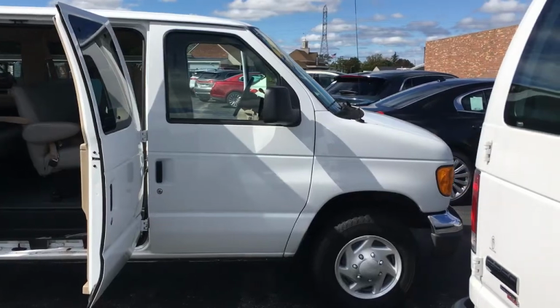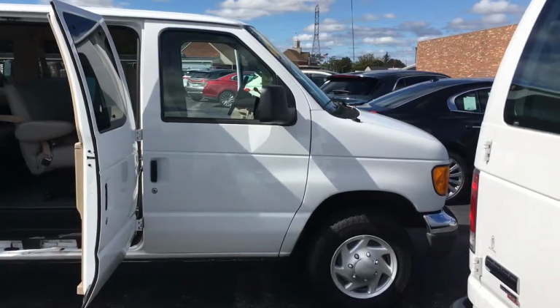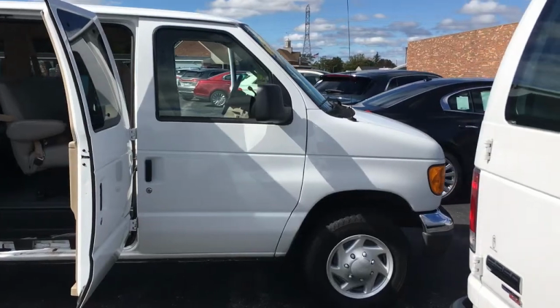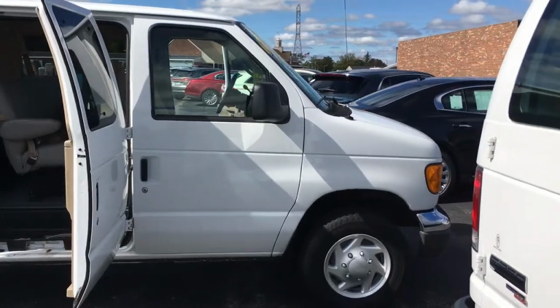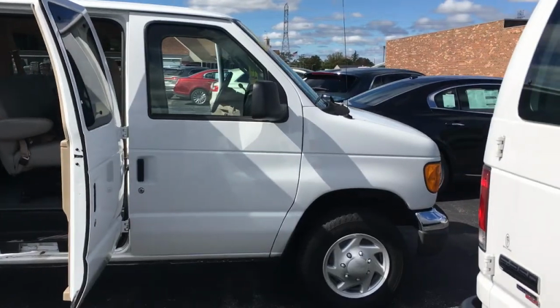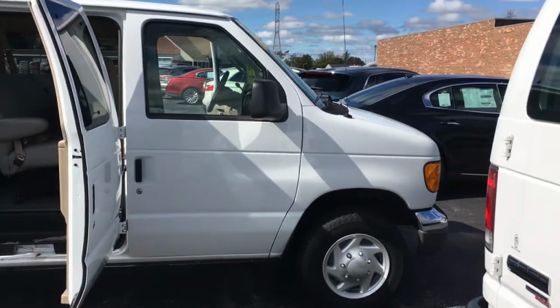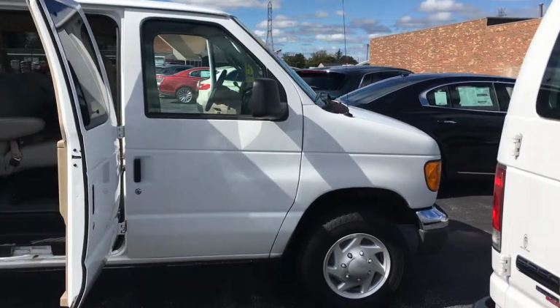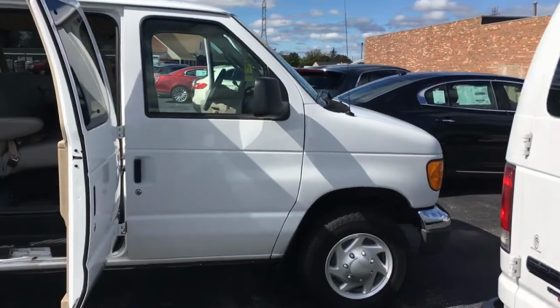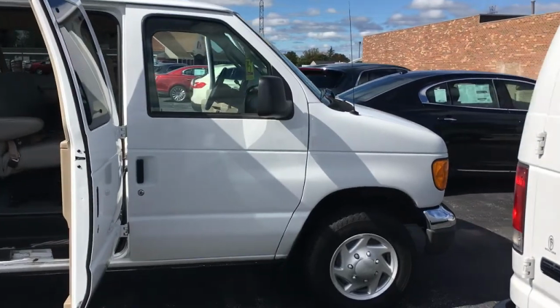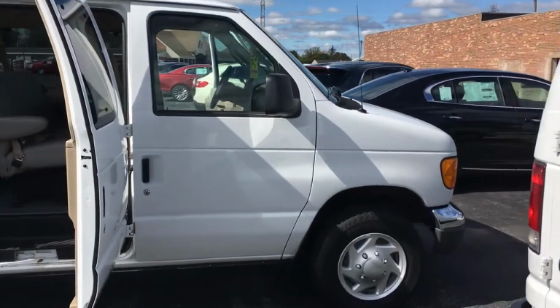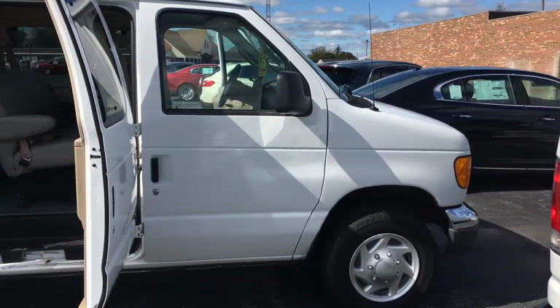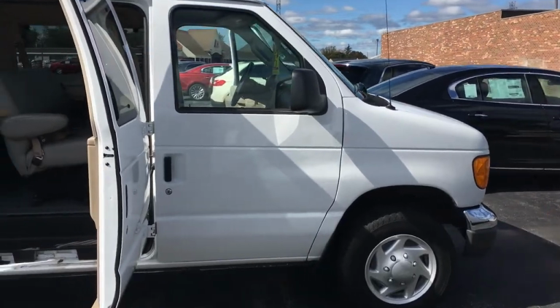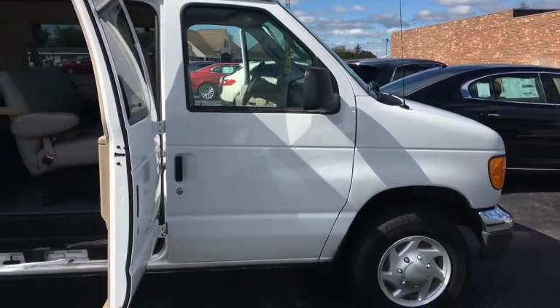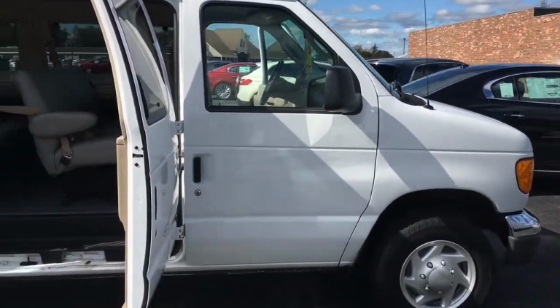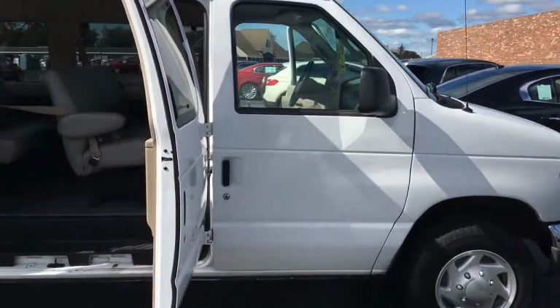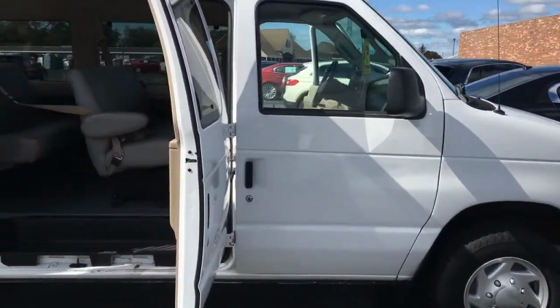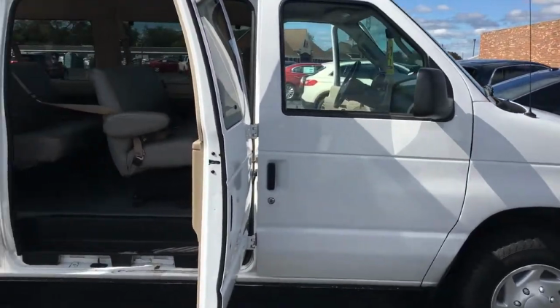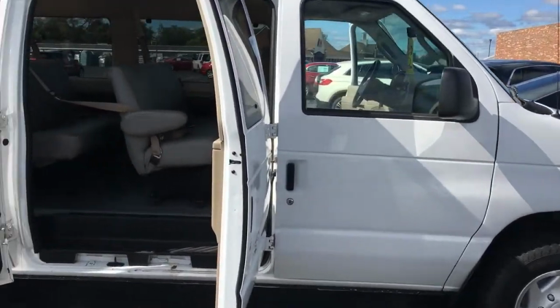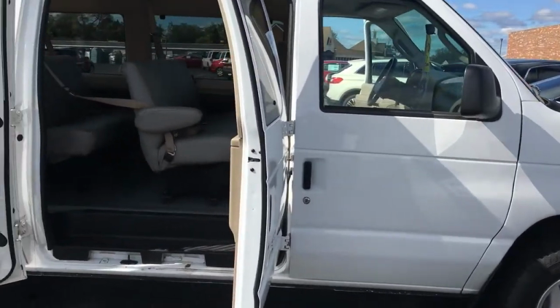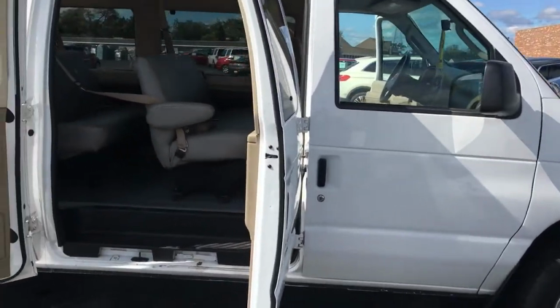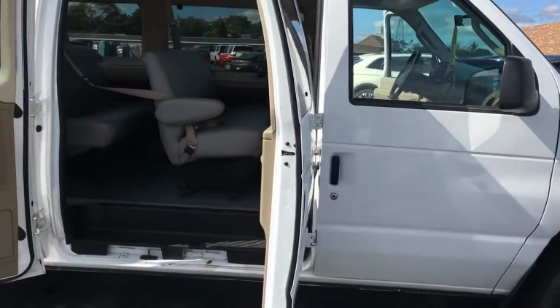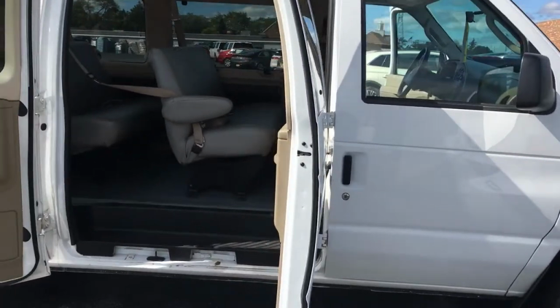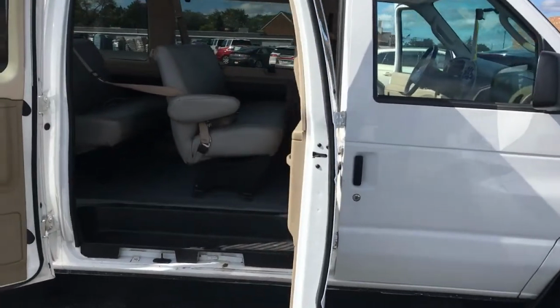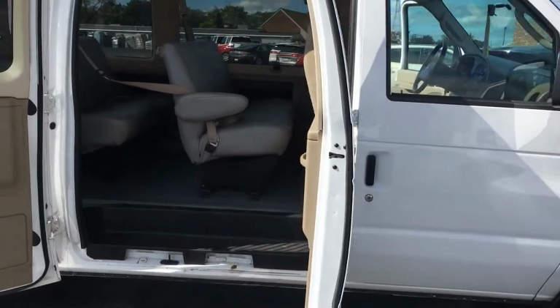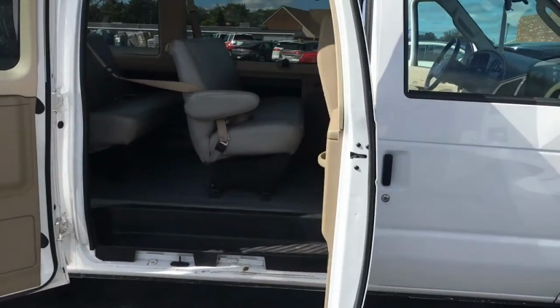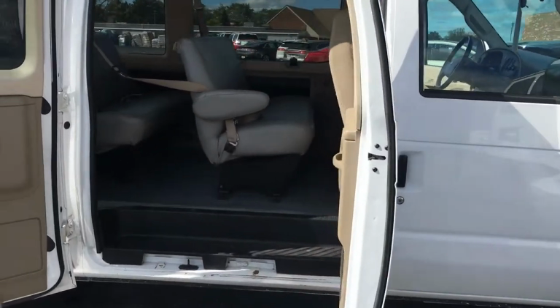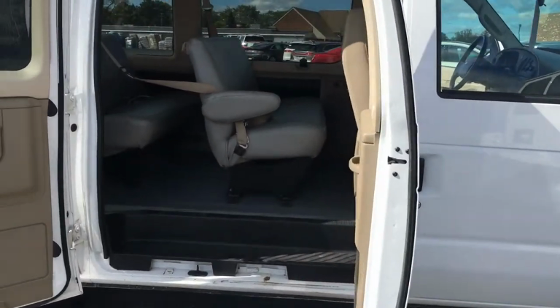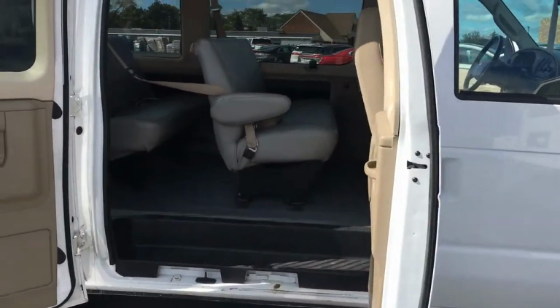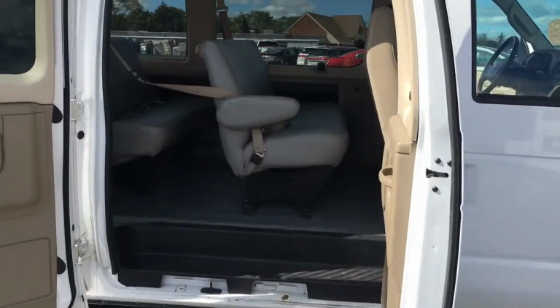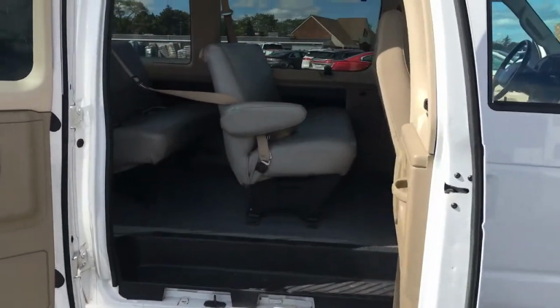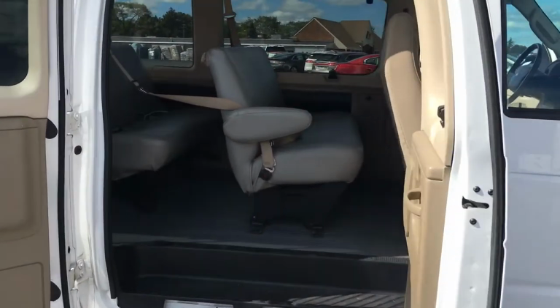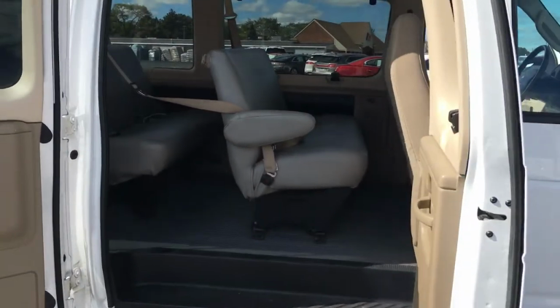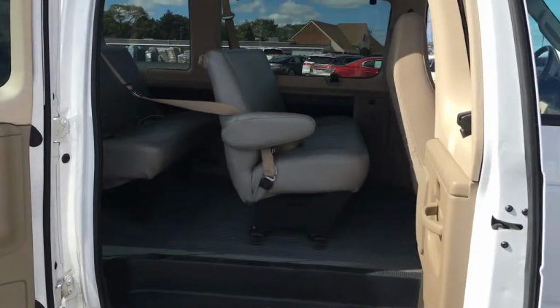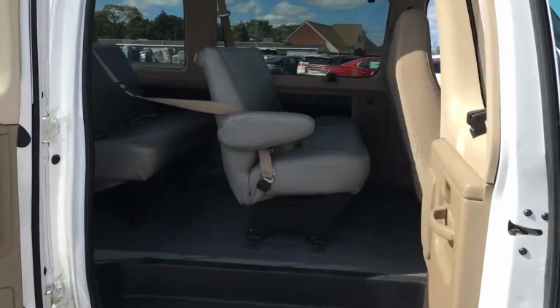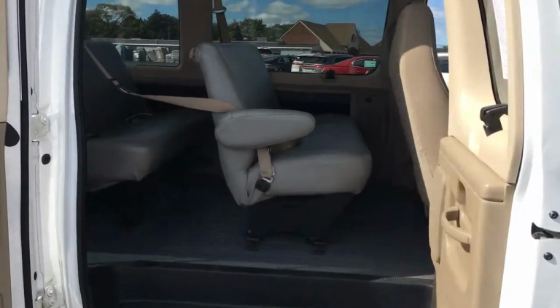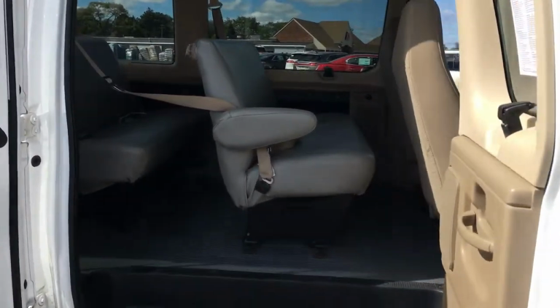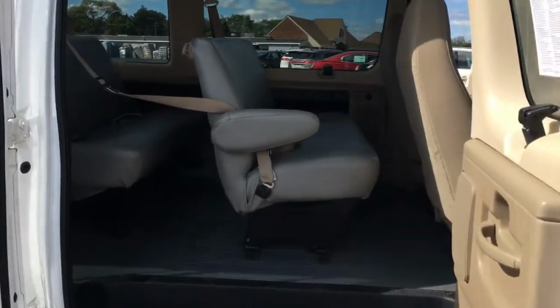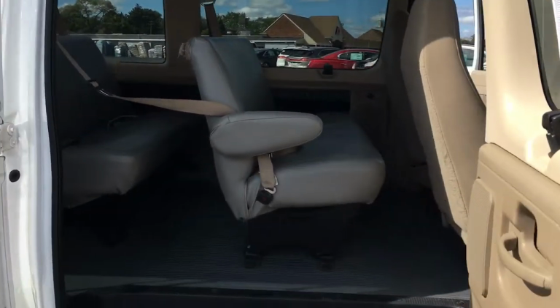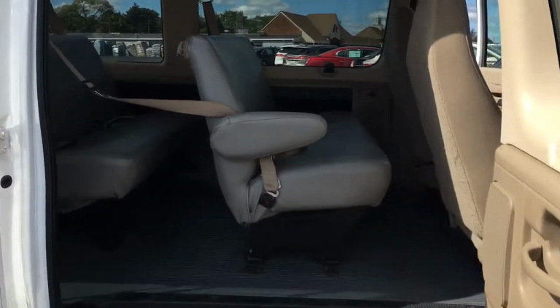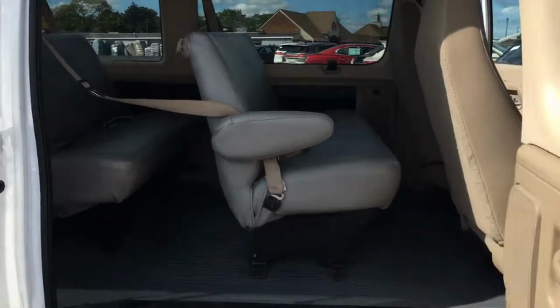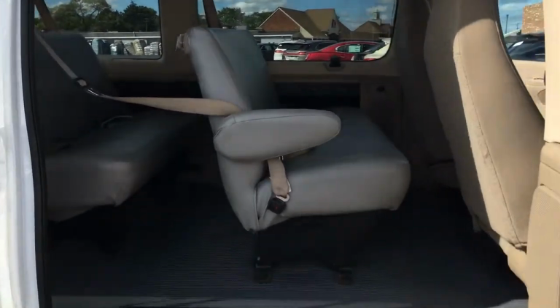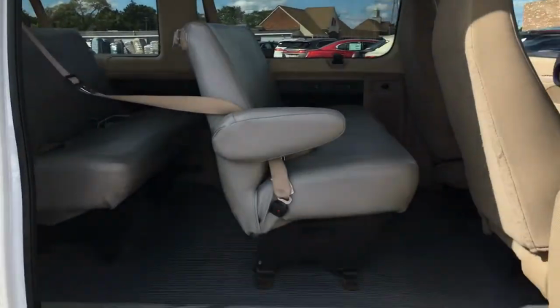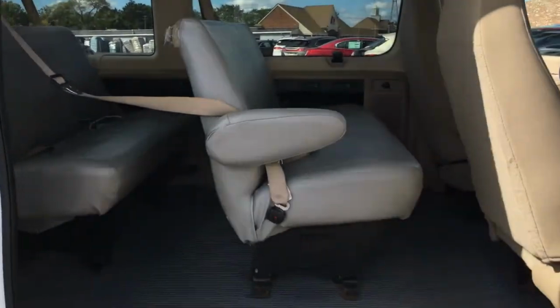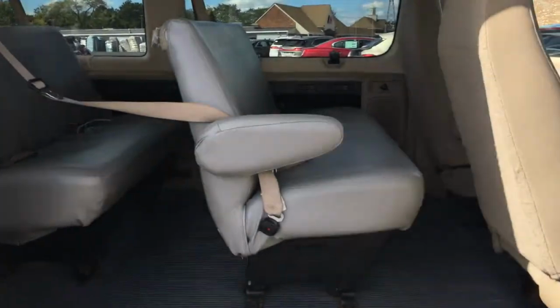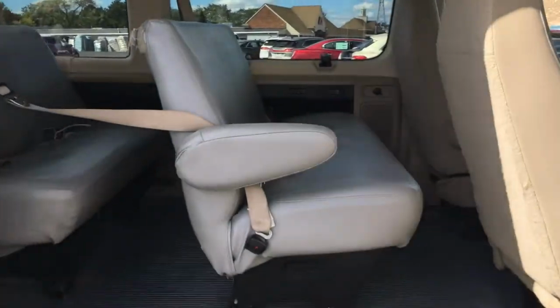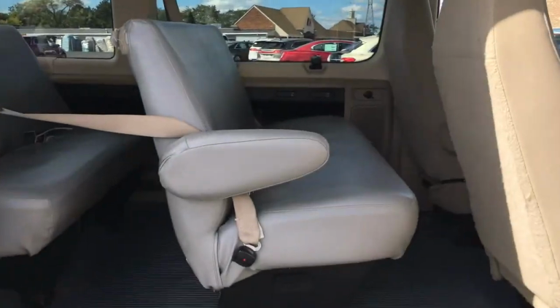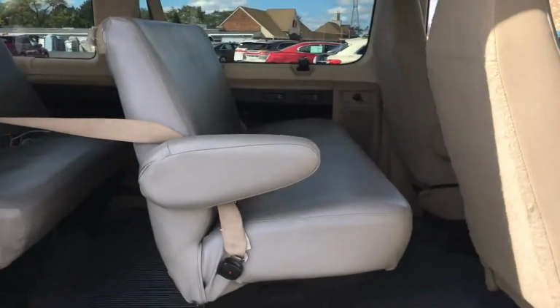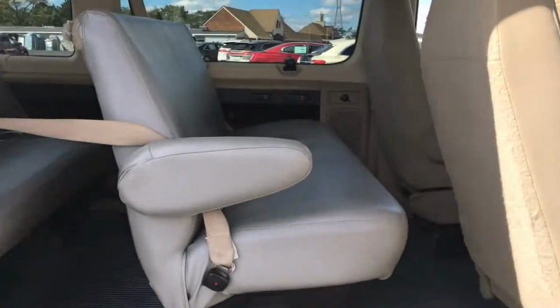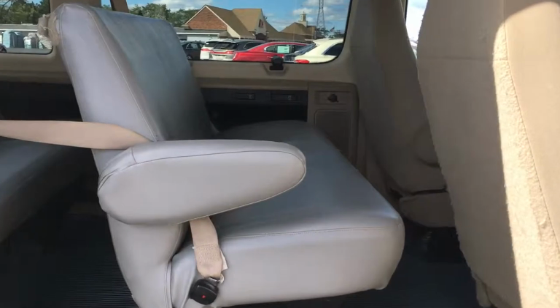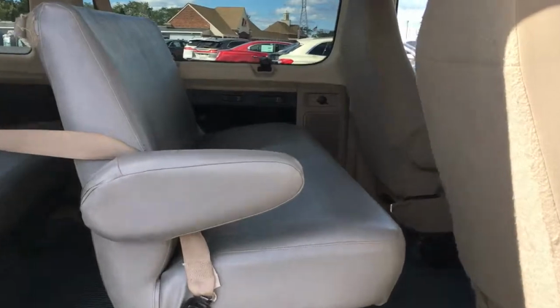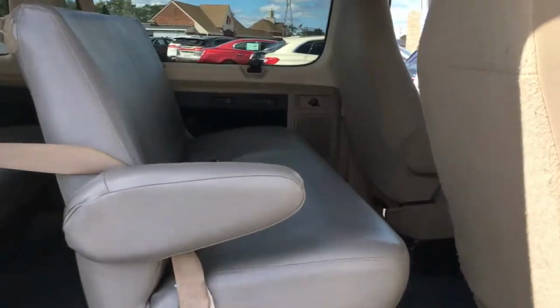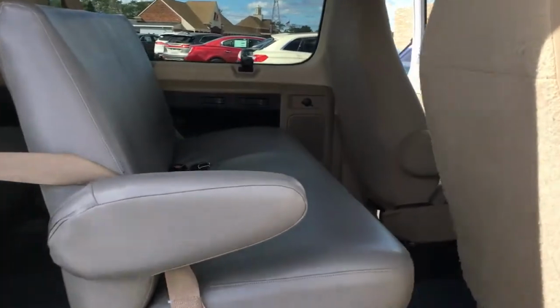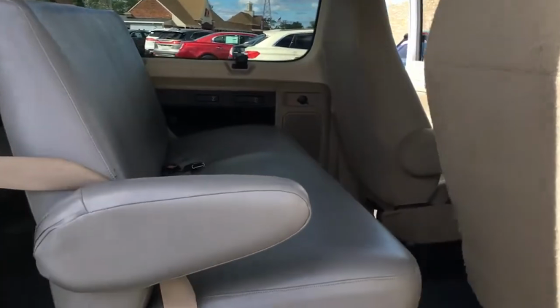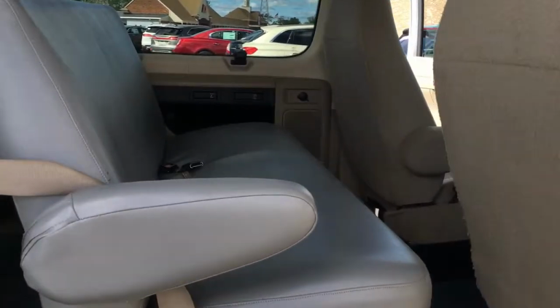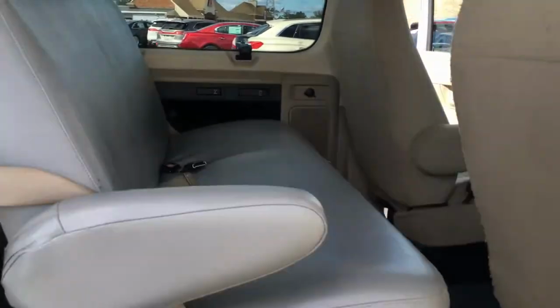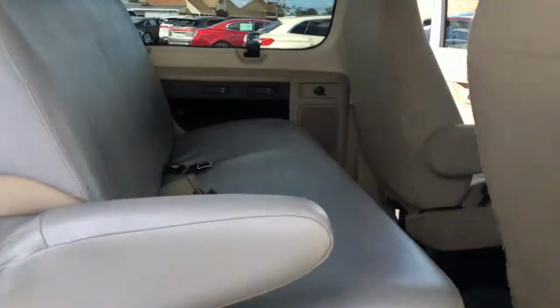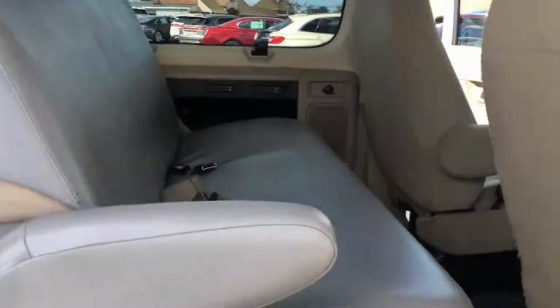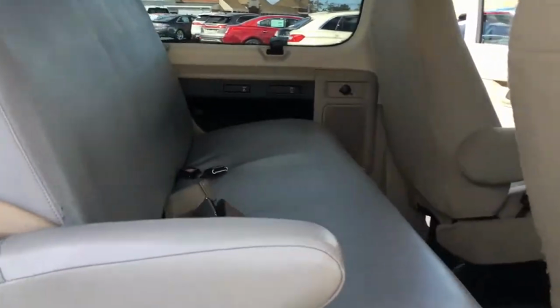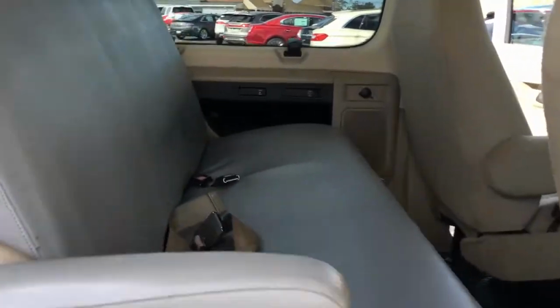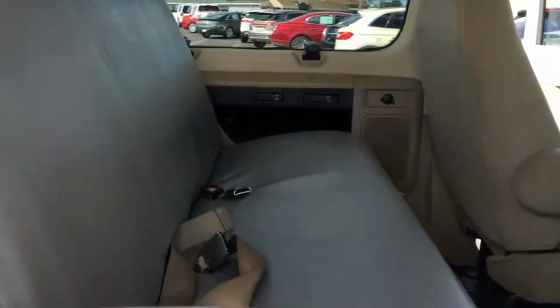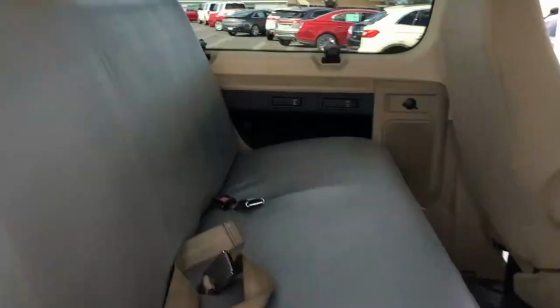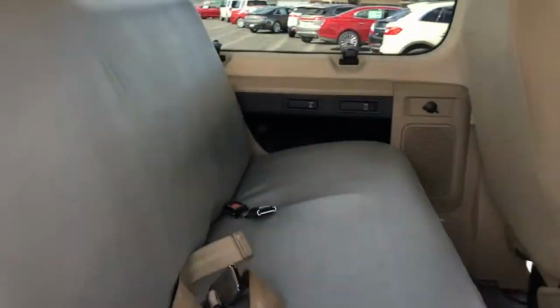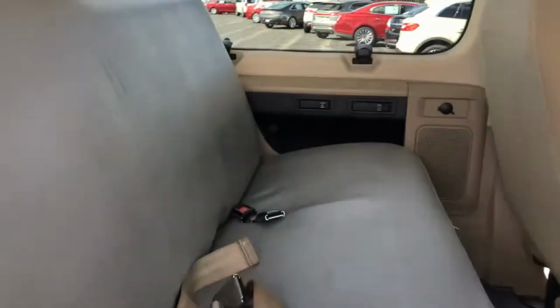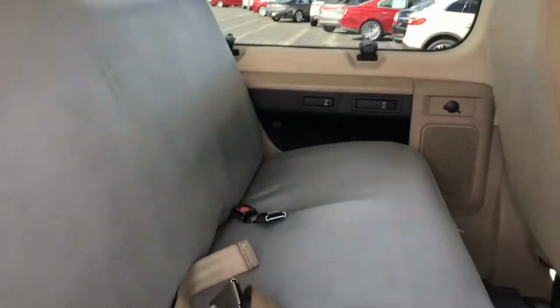Hello Christopher, AJ at Poucher Lincoln, shooting a video of the inside of the vehicle for the seats that you wanted to see.